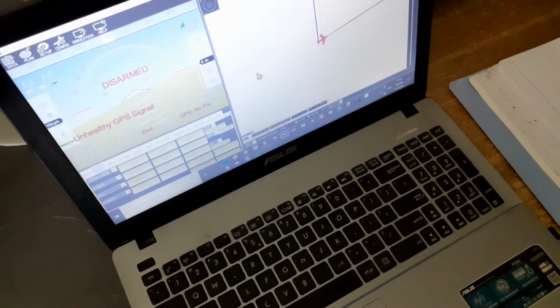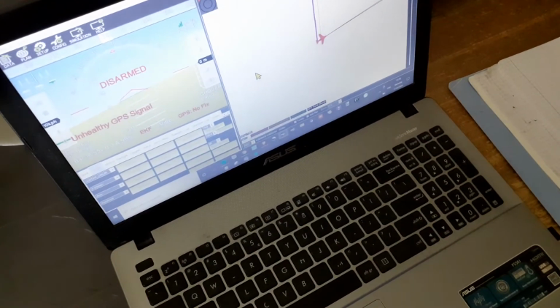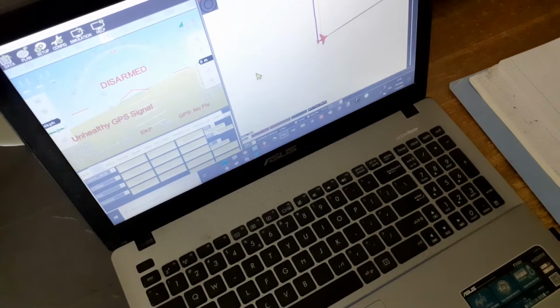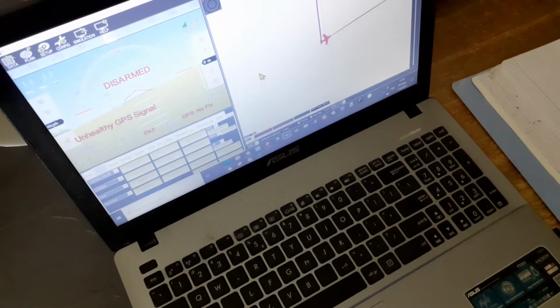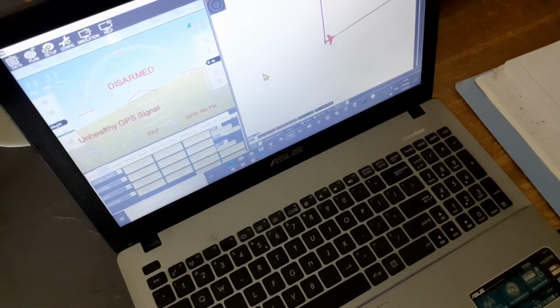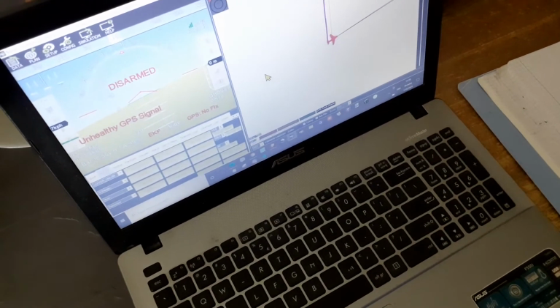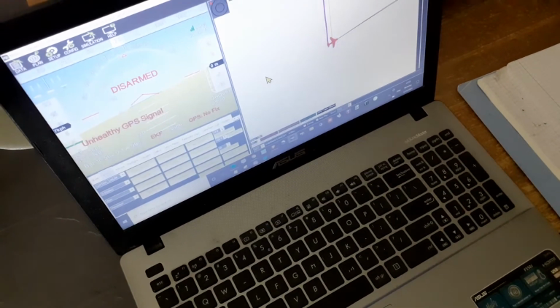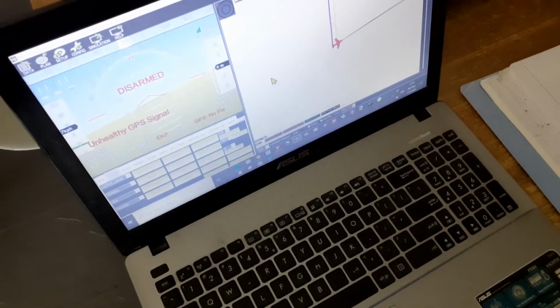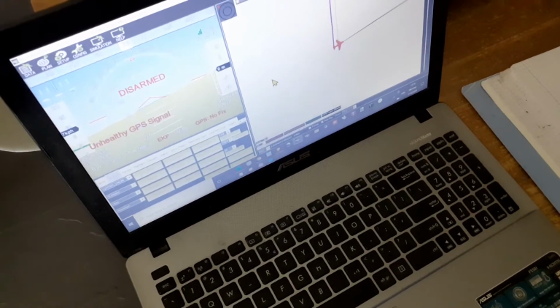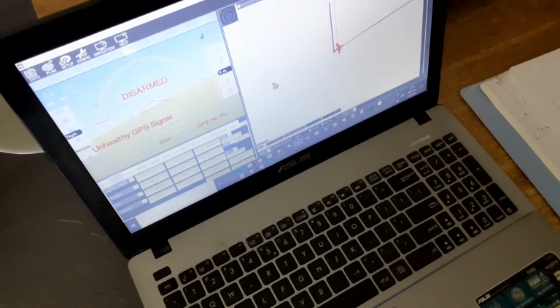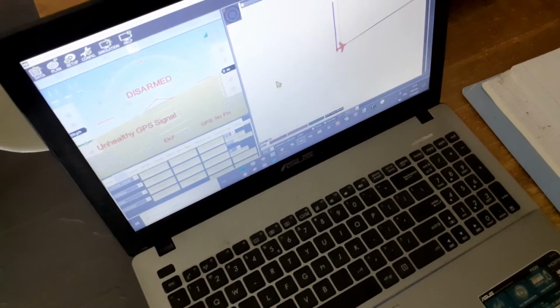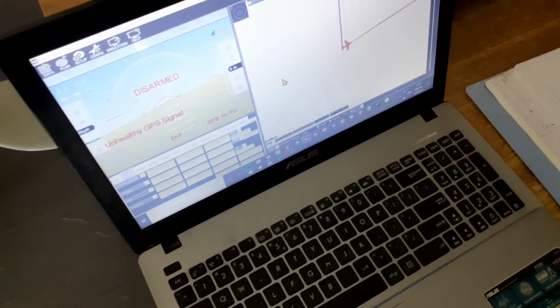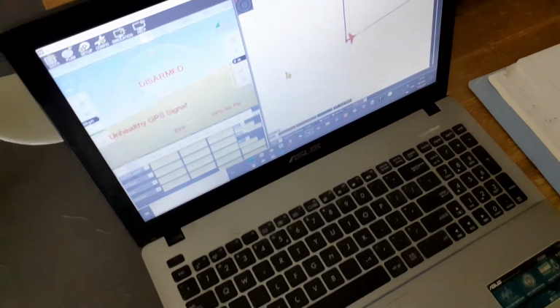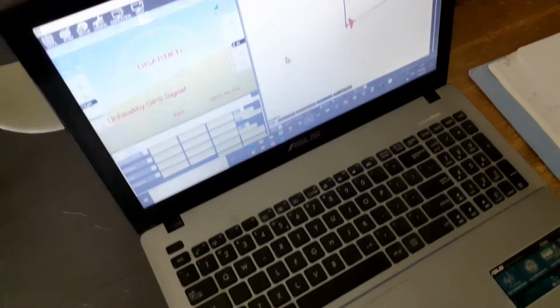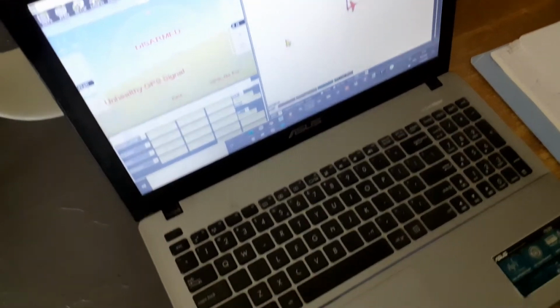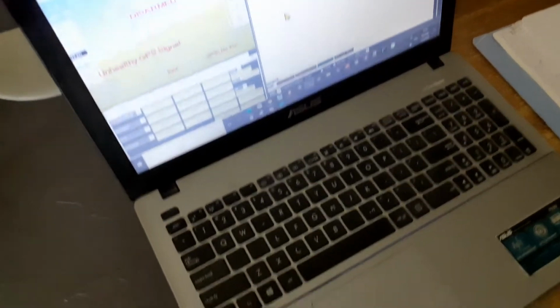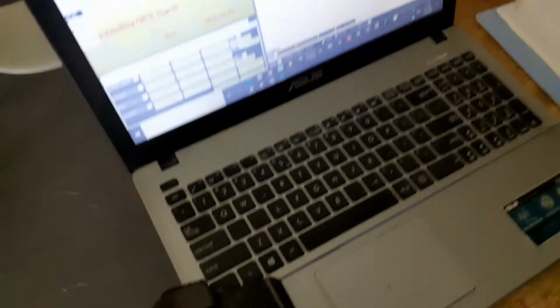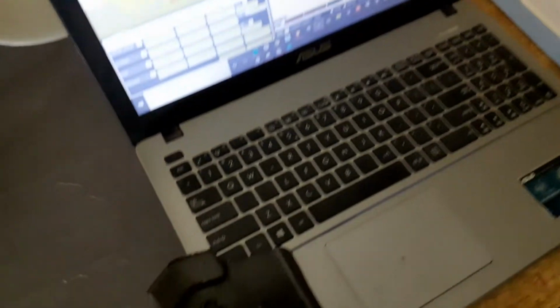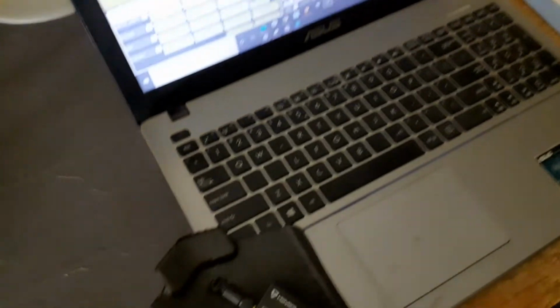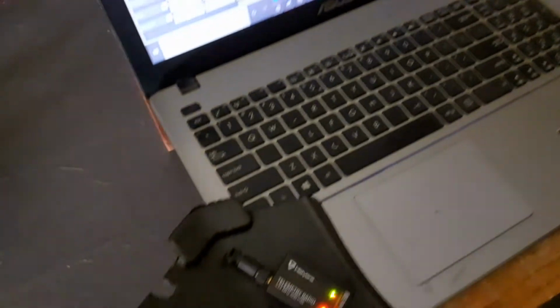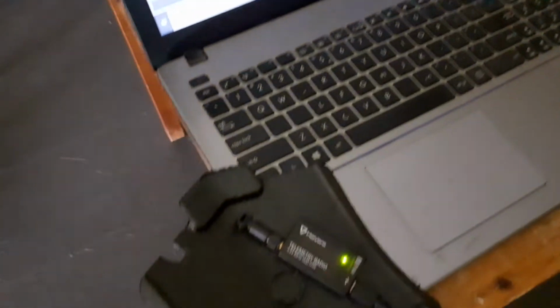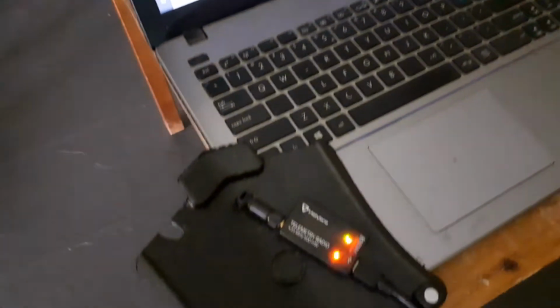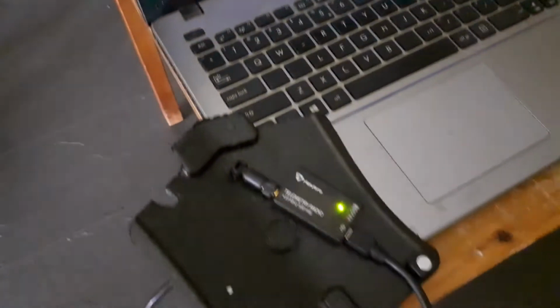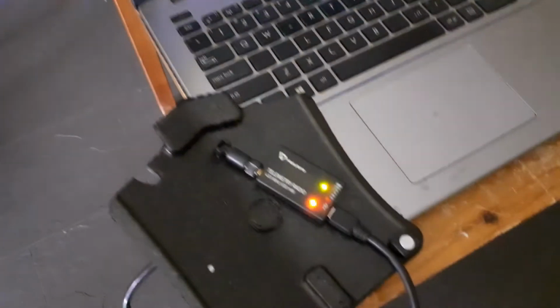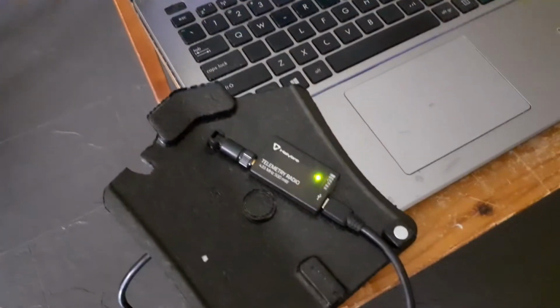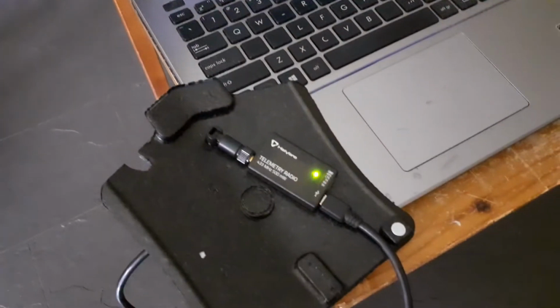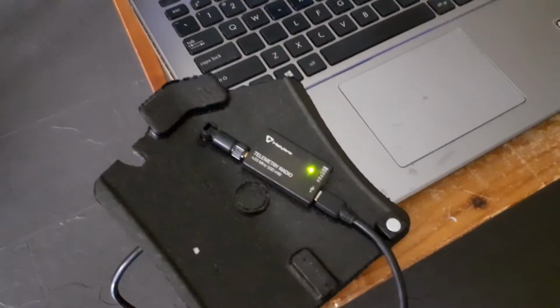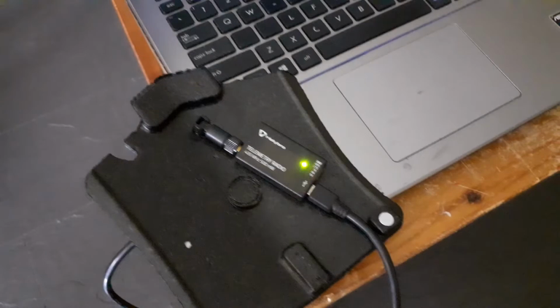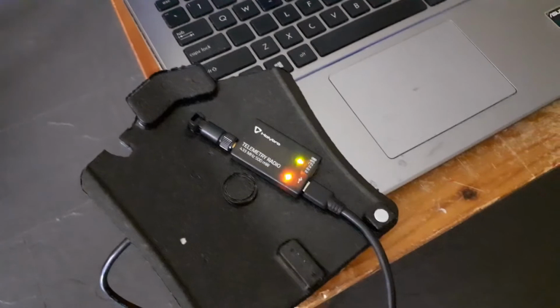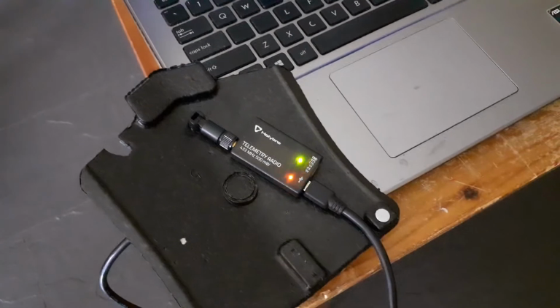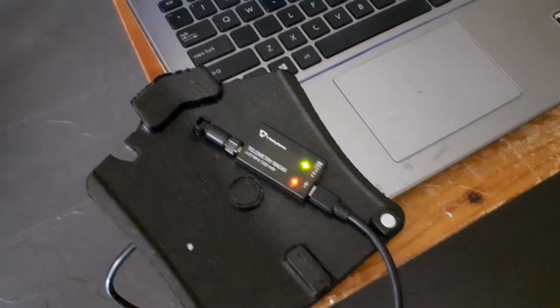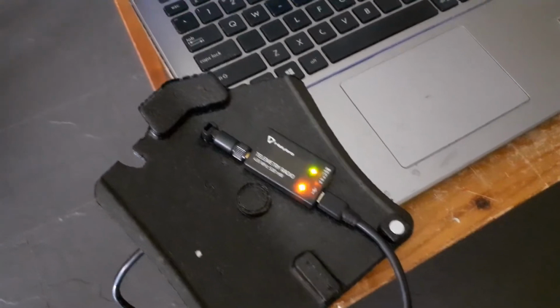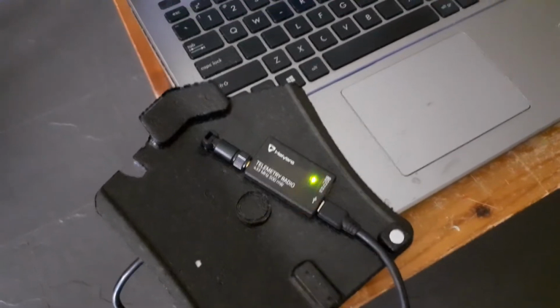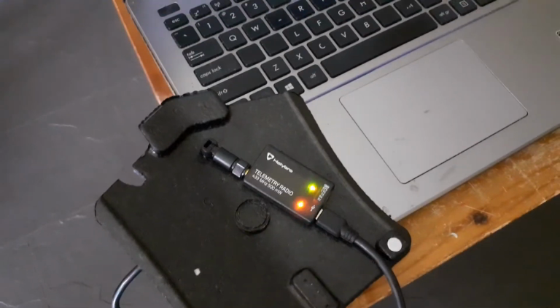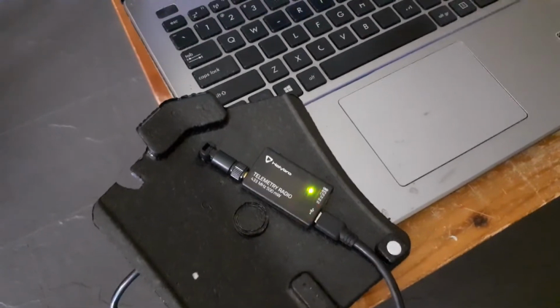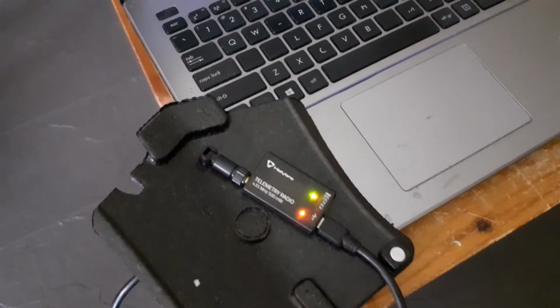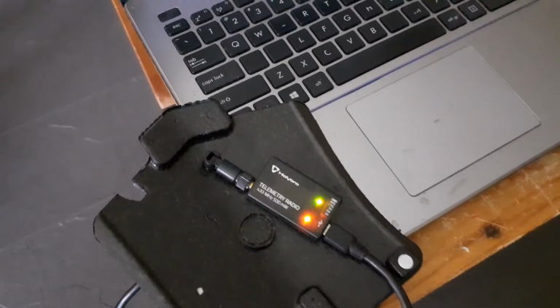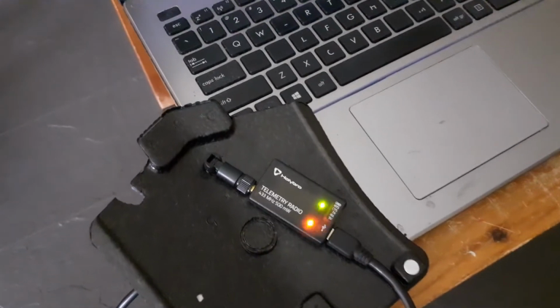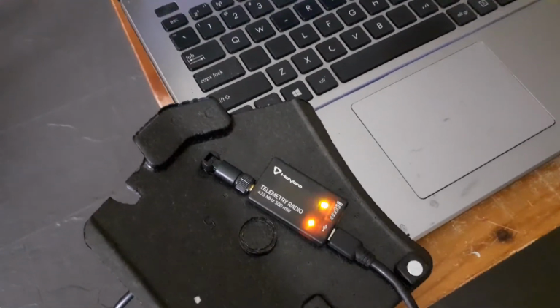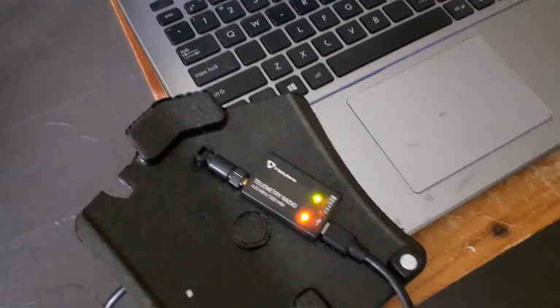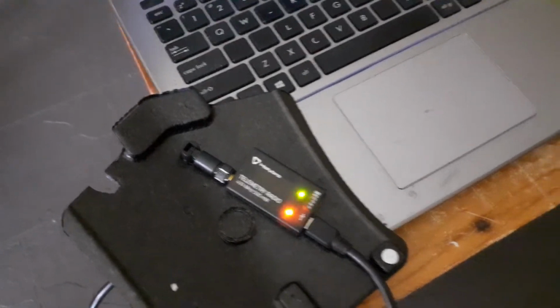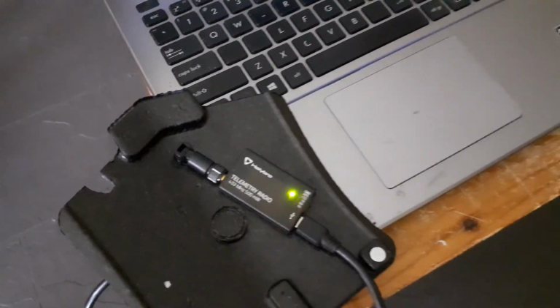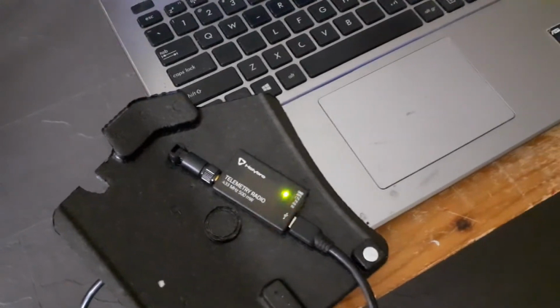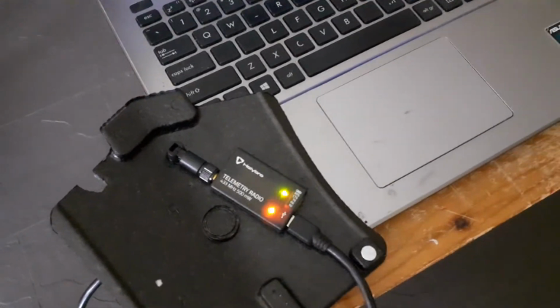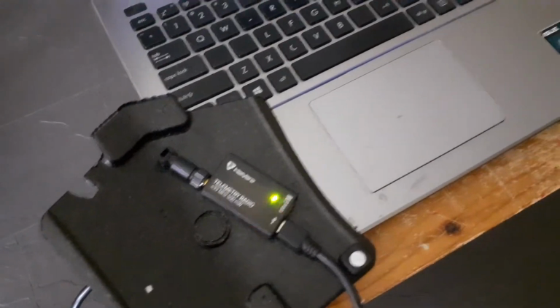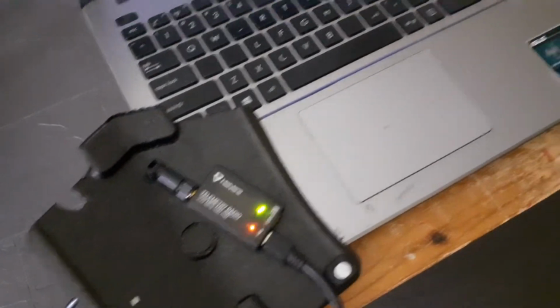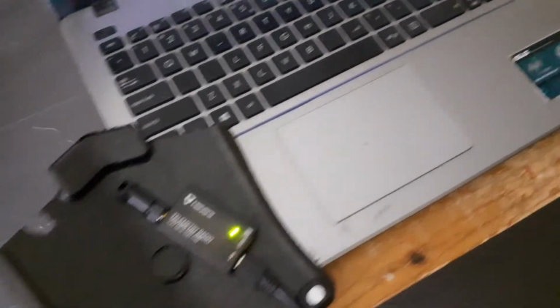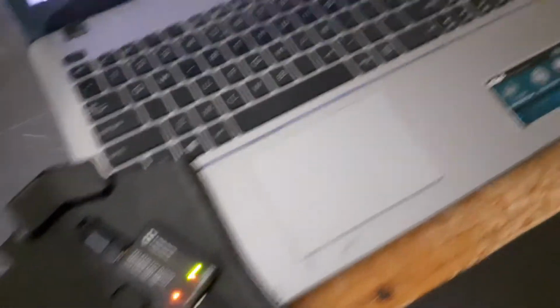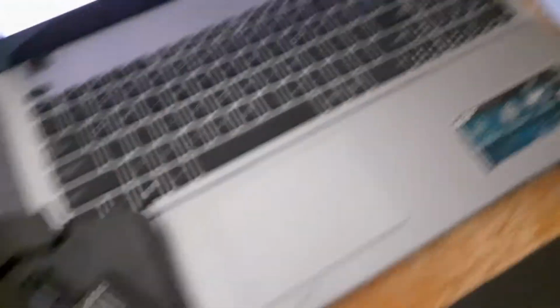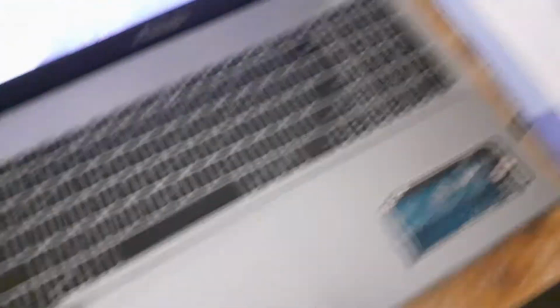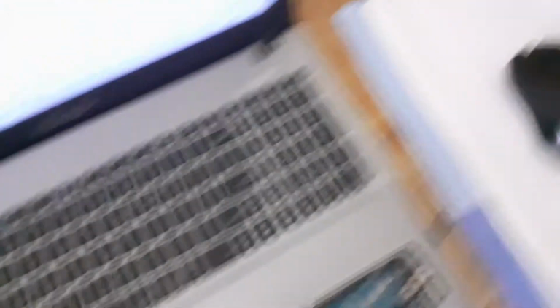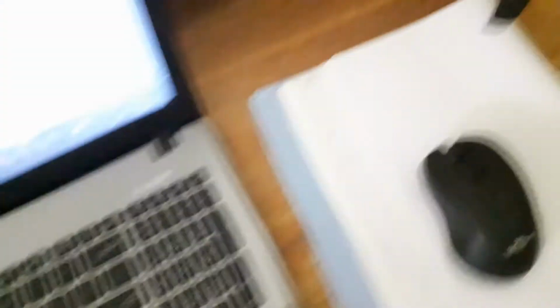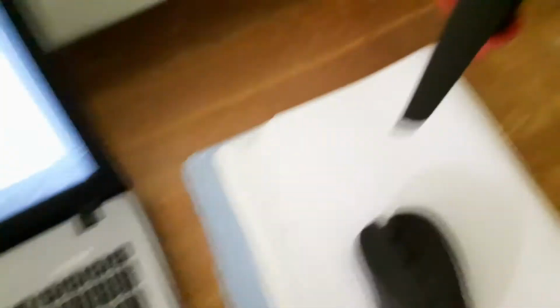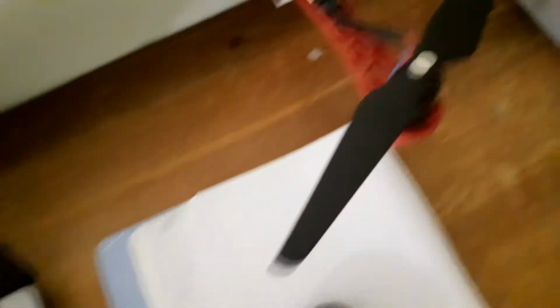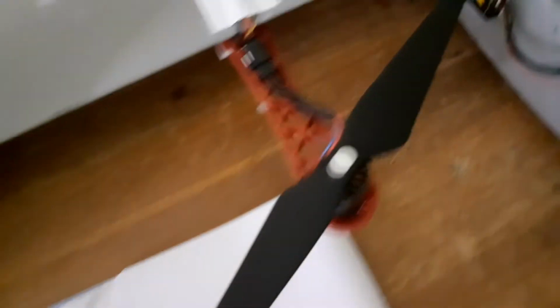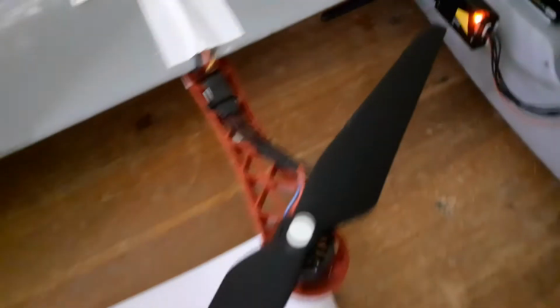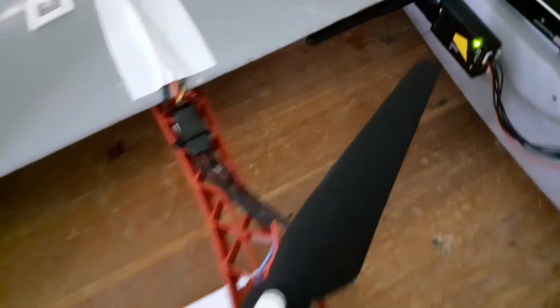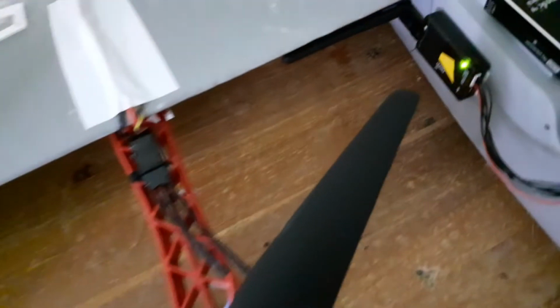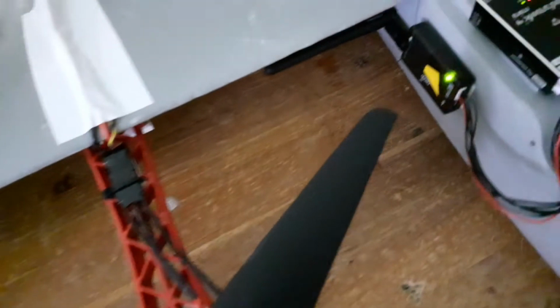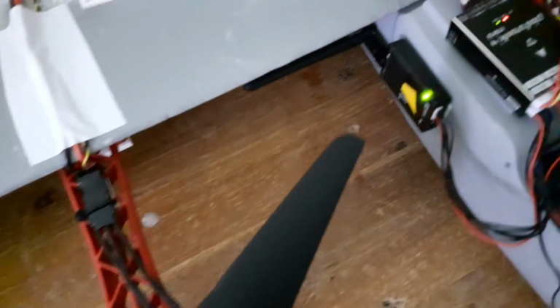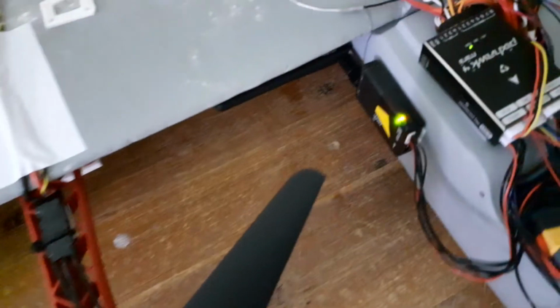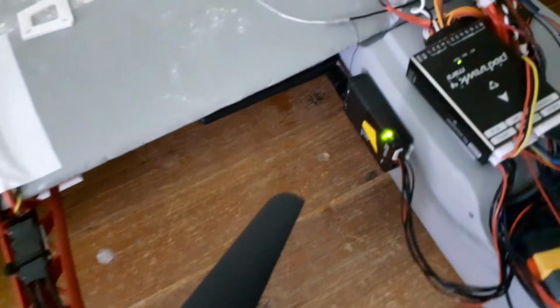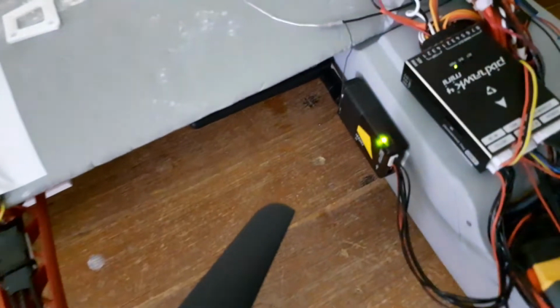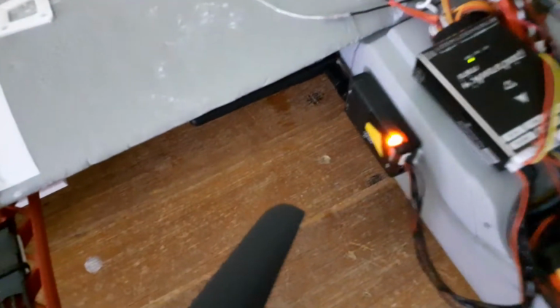The ground mission planner has connected up. That's connected through this little radio modem — that's one end of it, and the other end is on the side there.